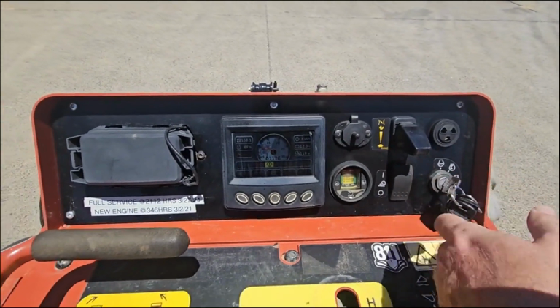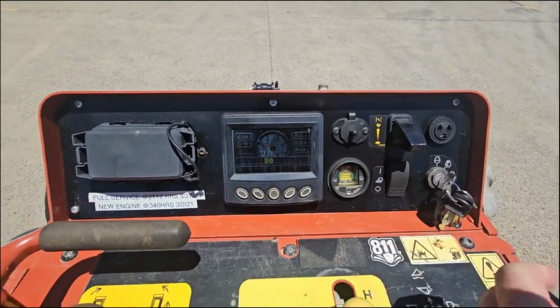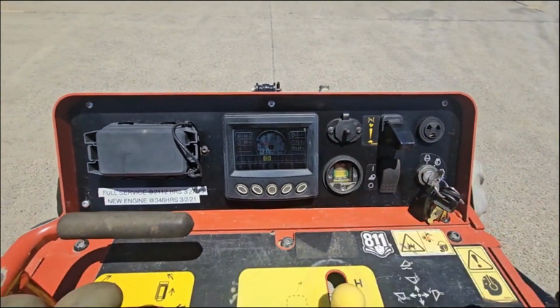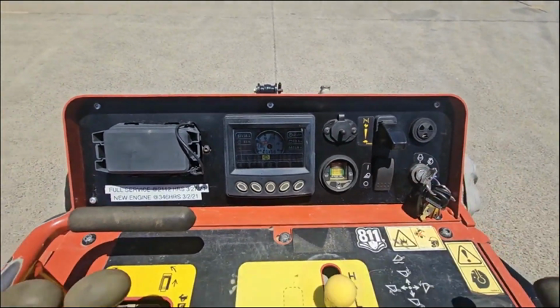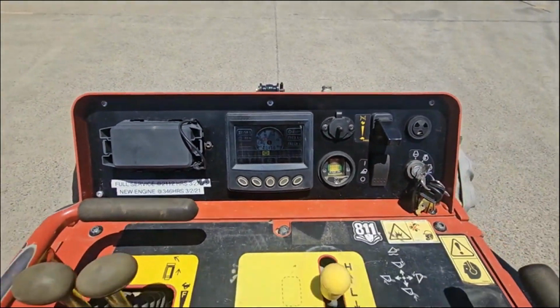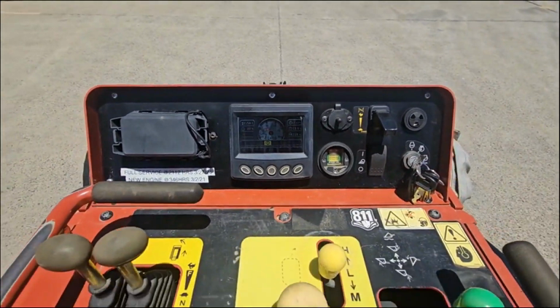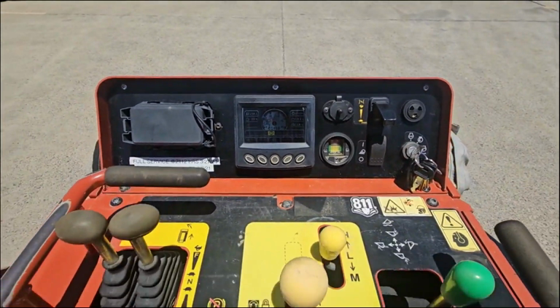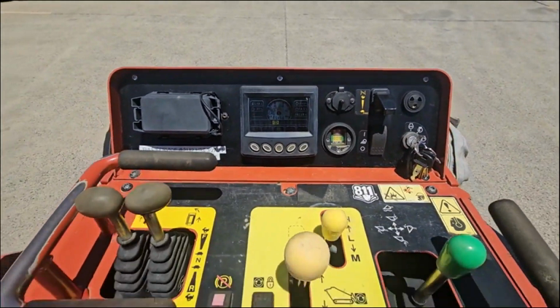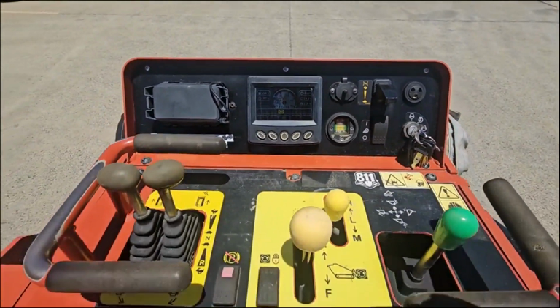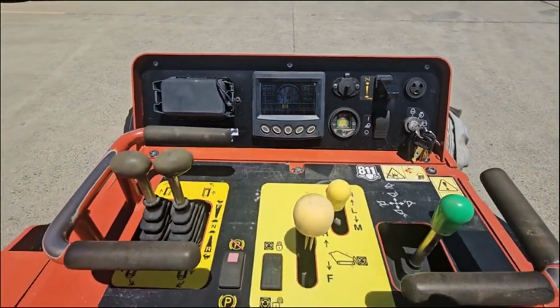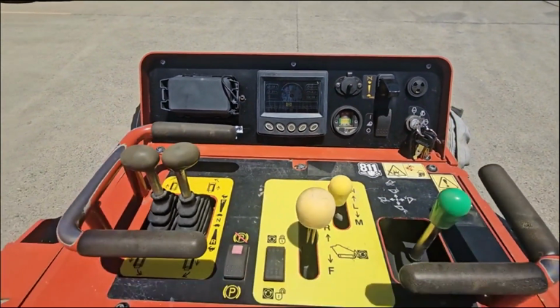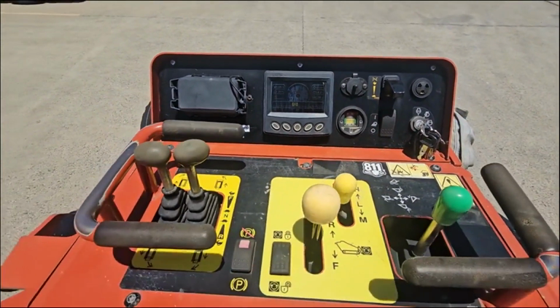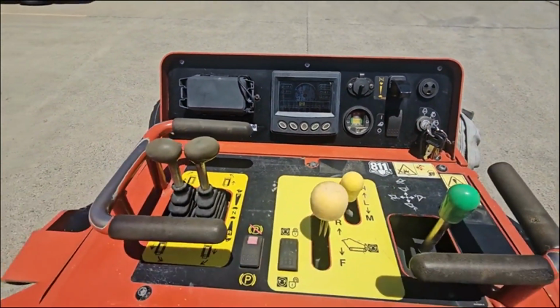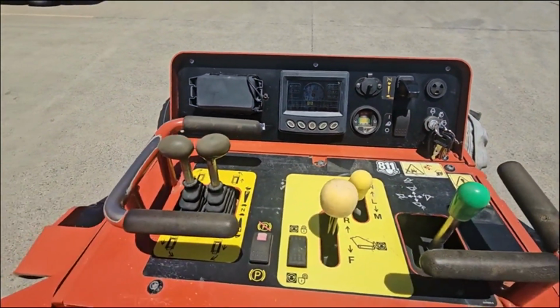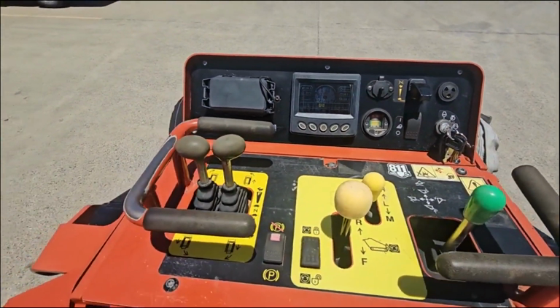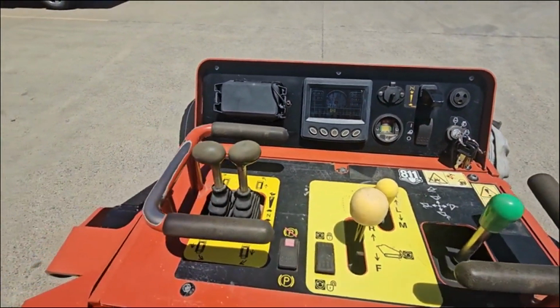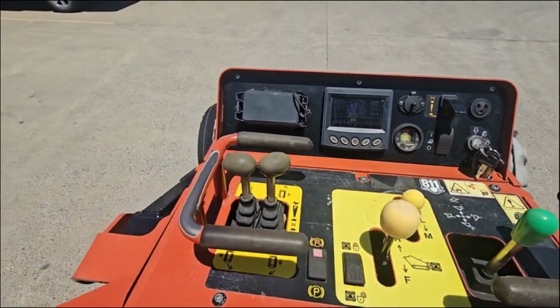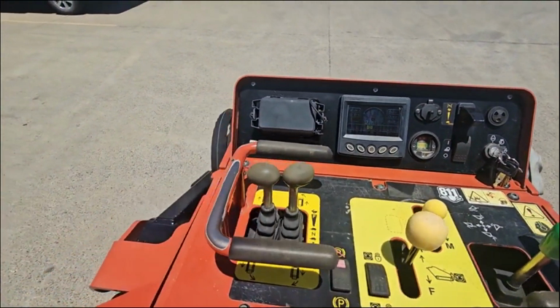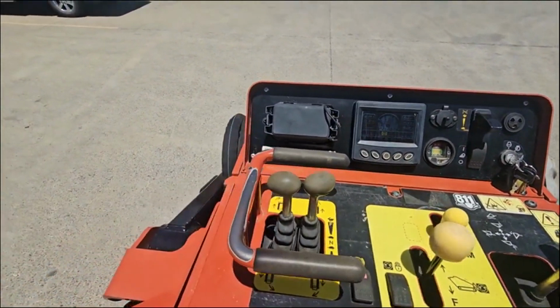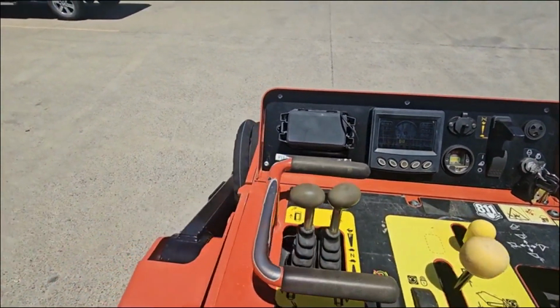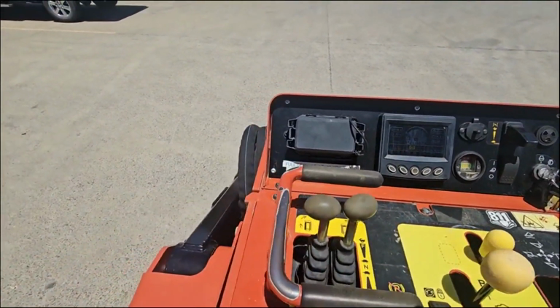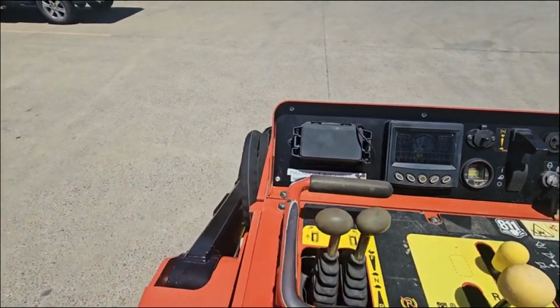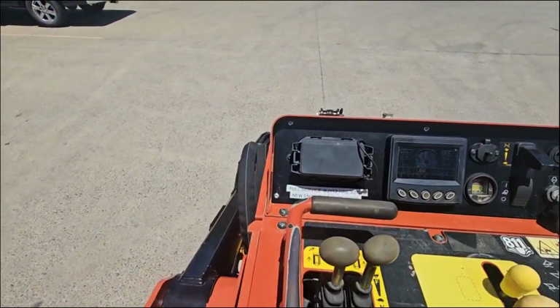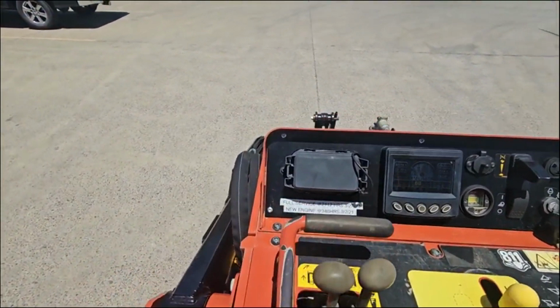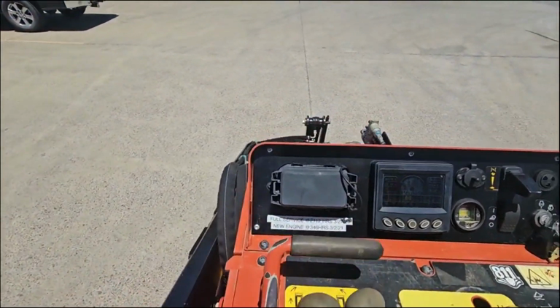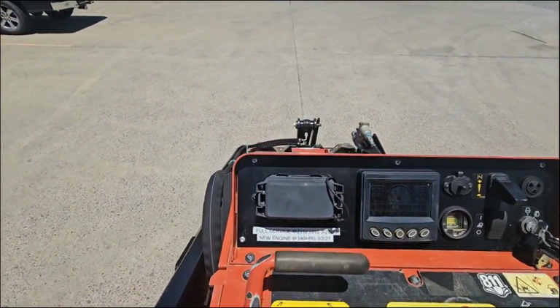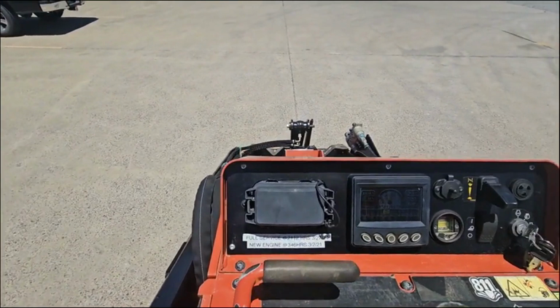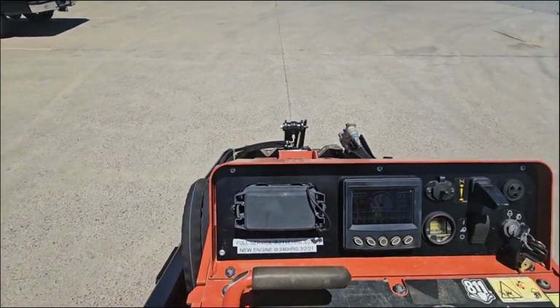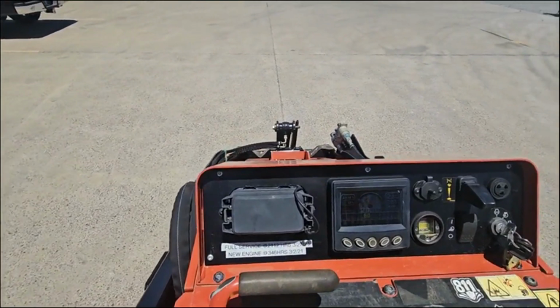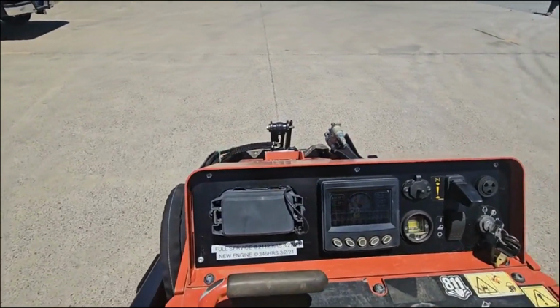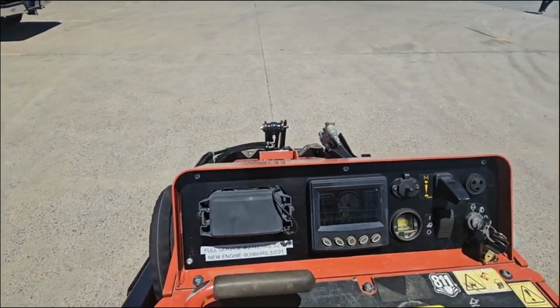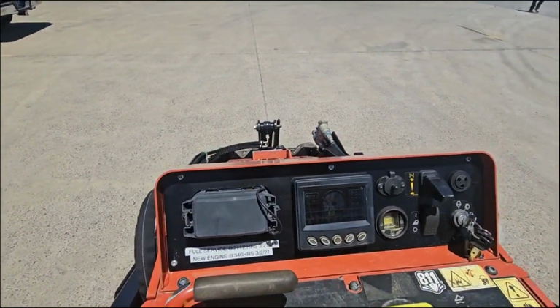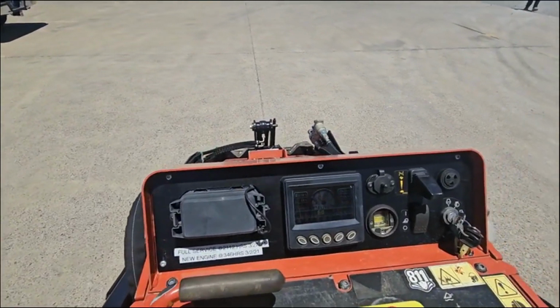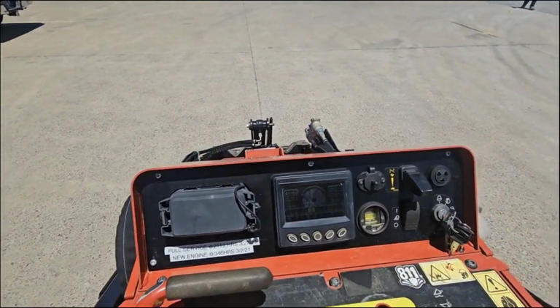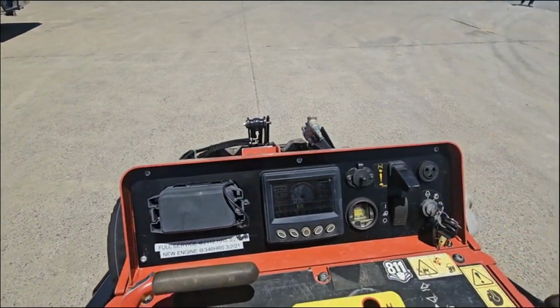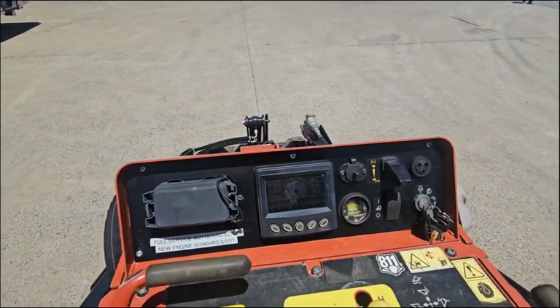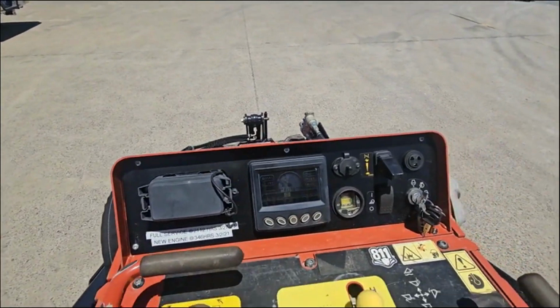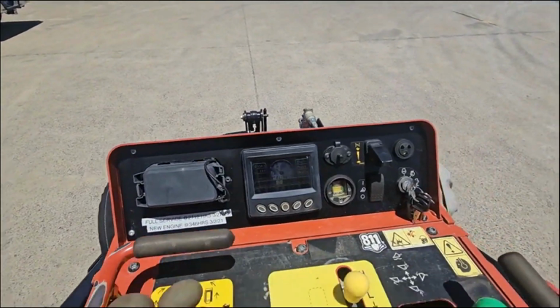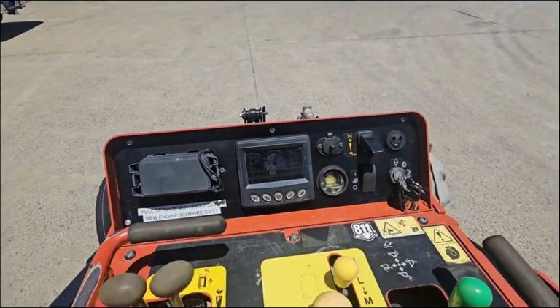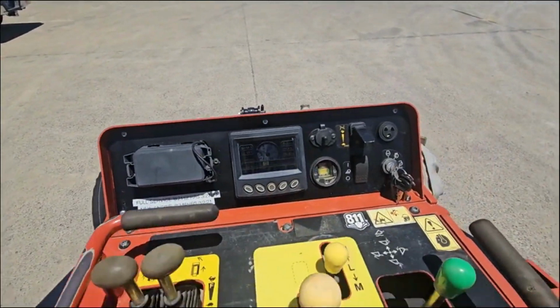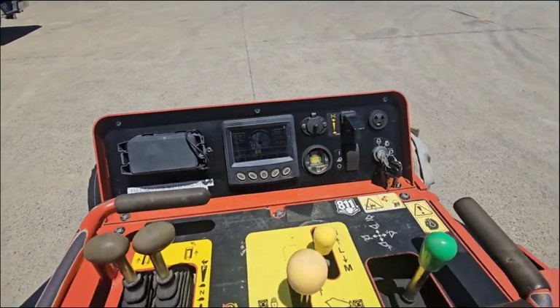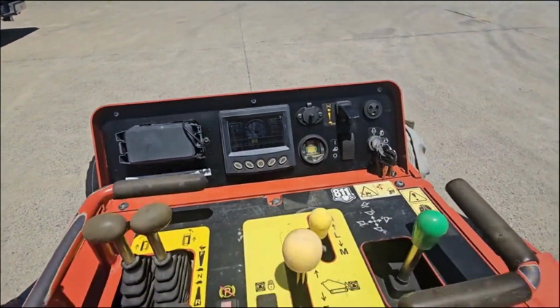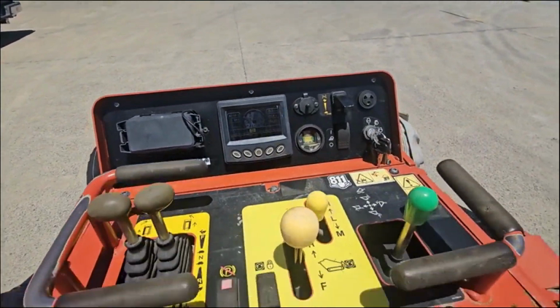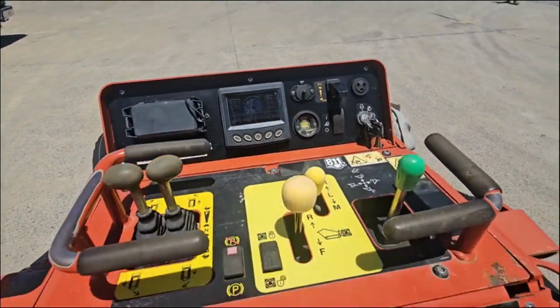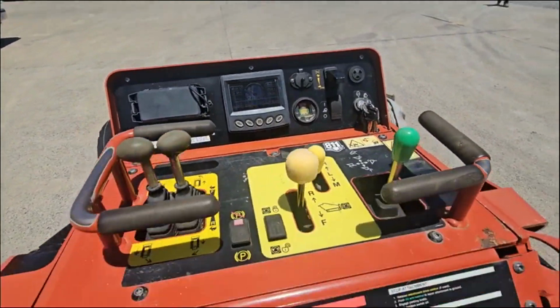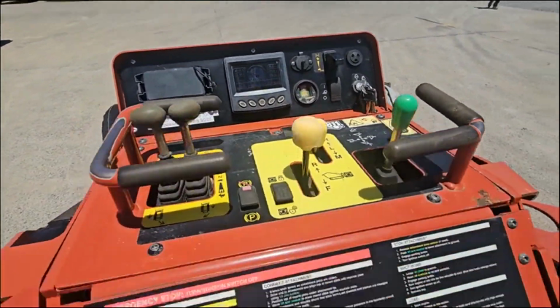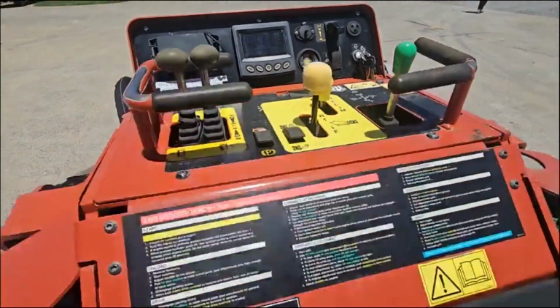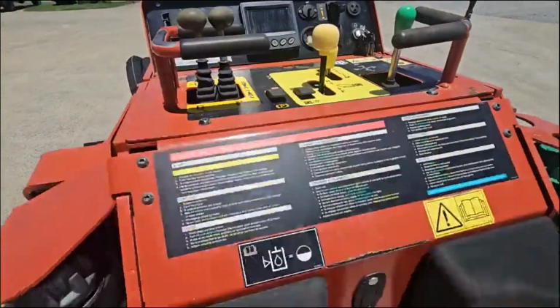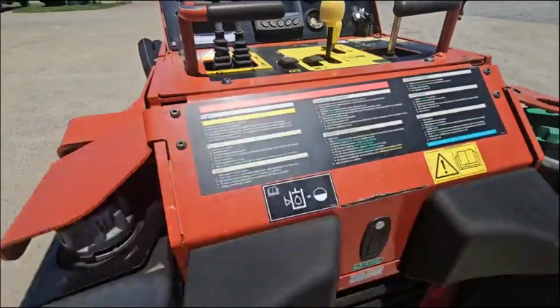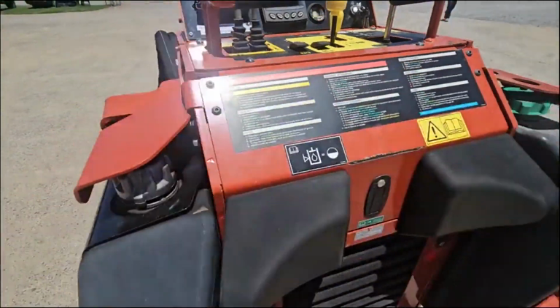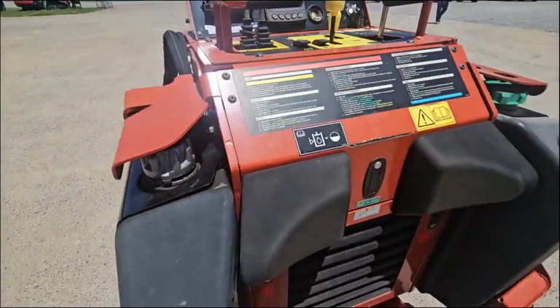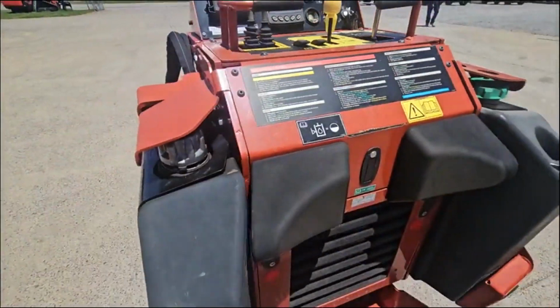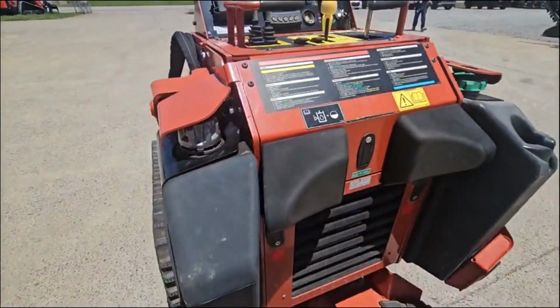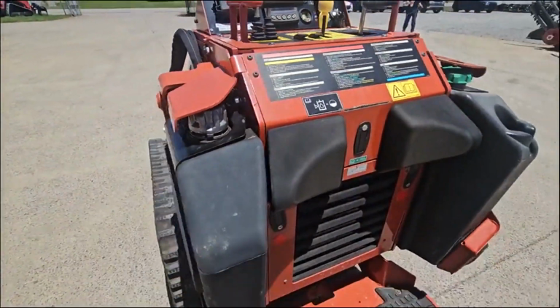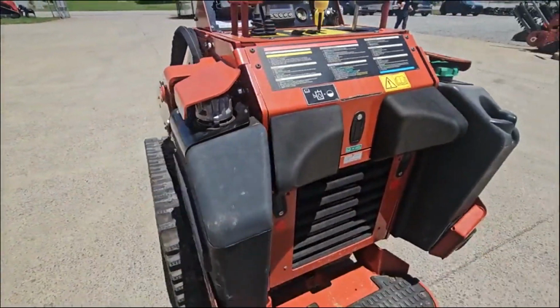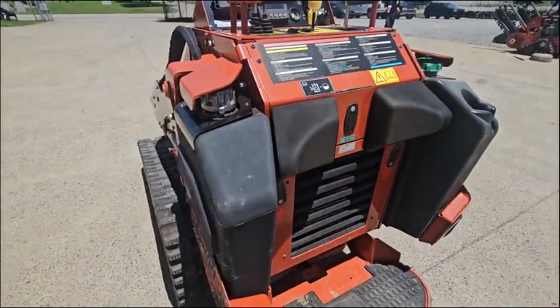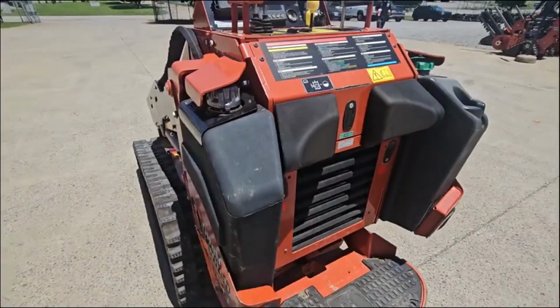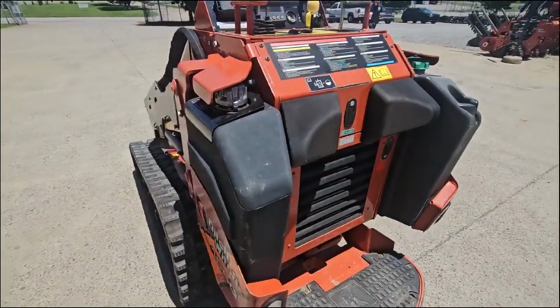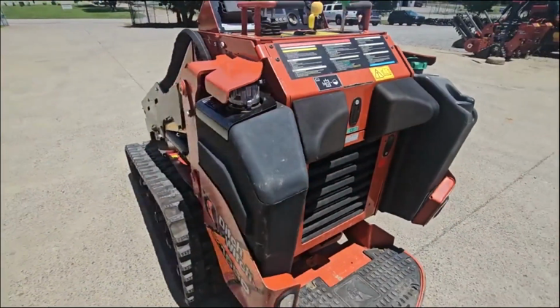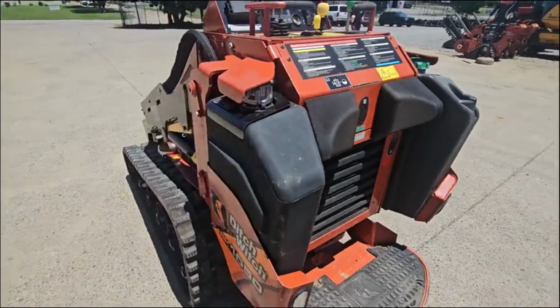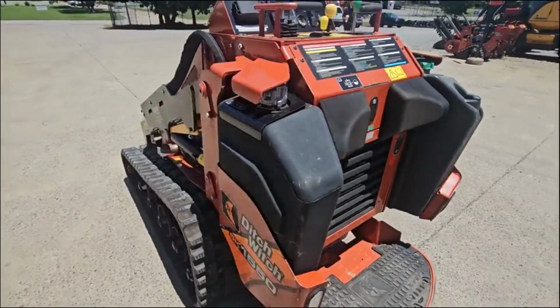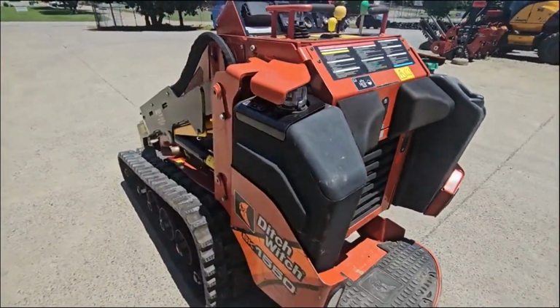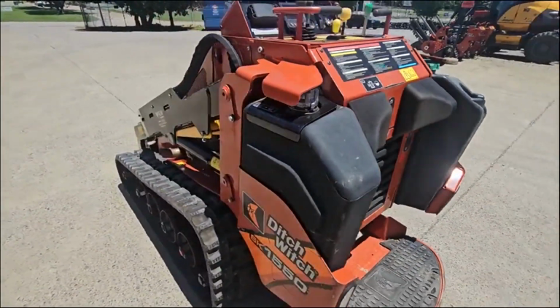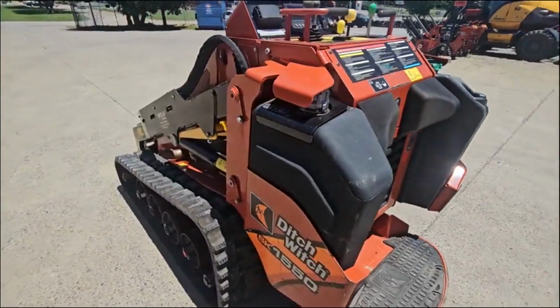Fired right up. No smoke. Come see it — RJV Equipment.